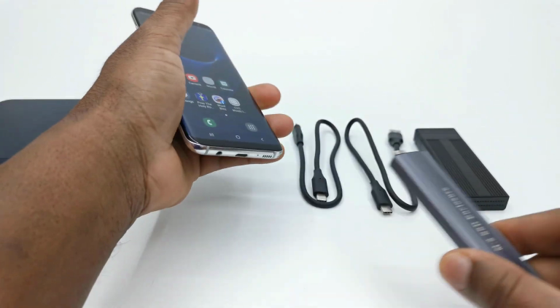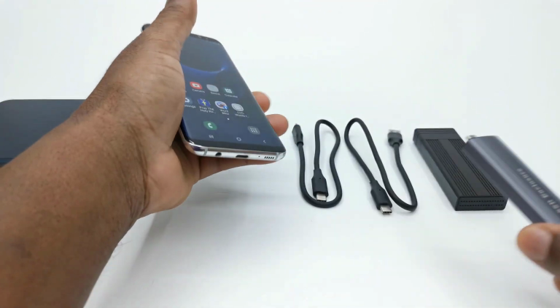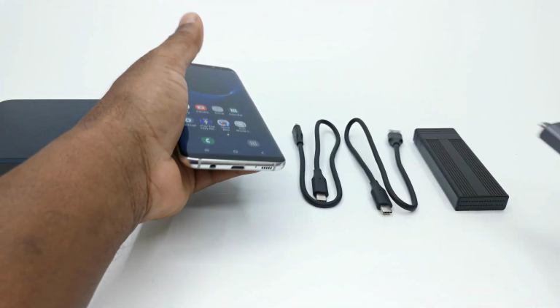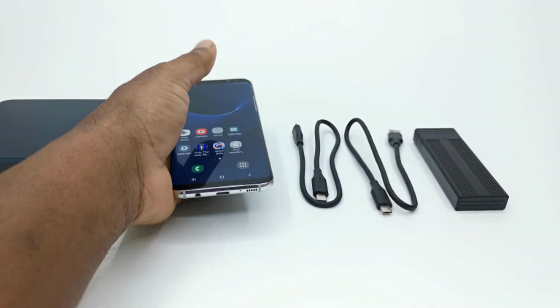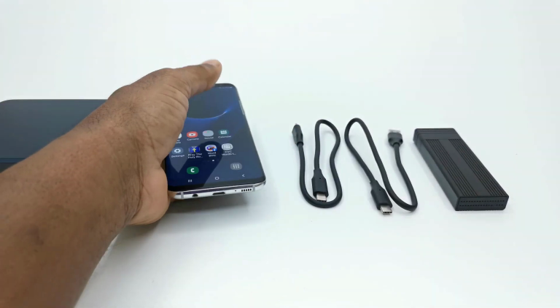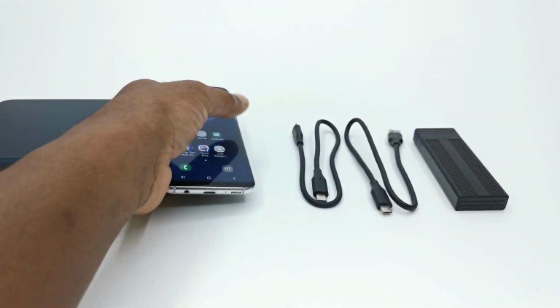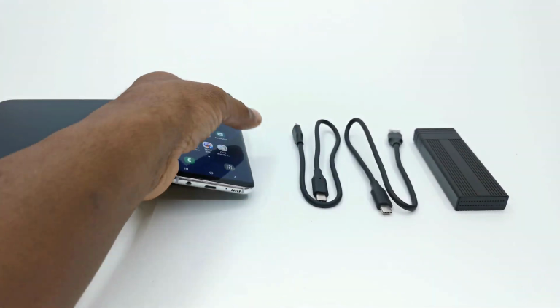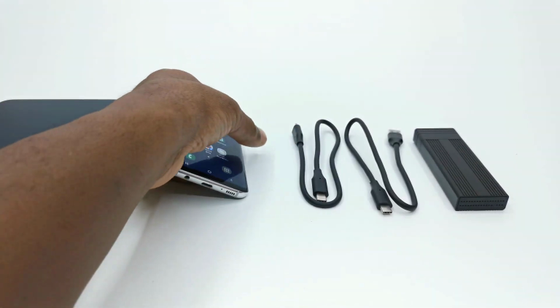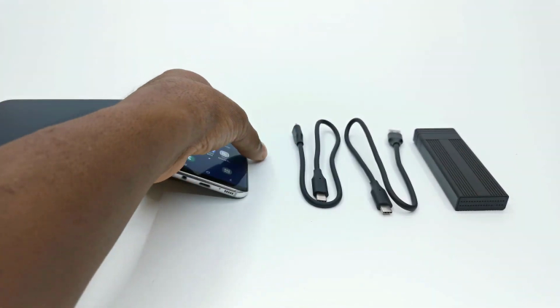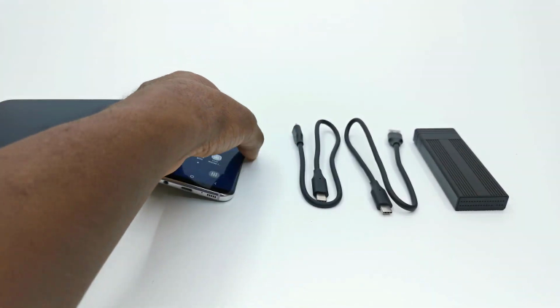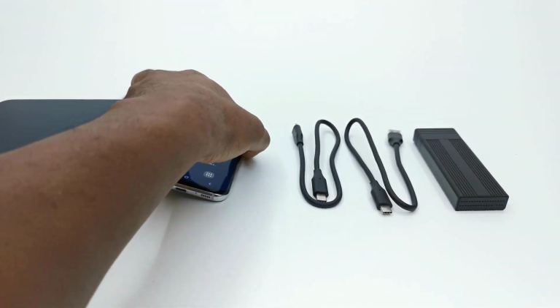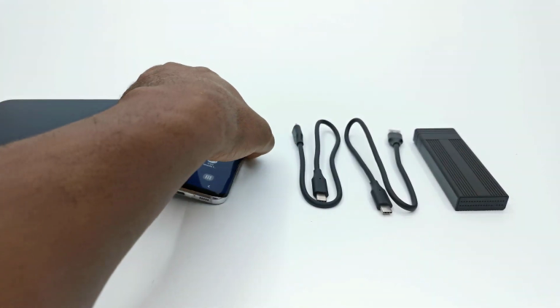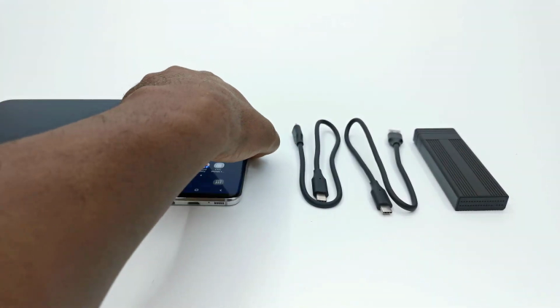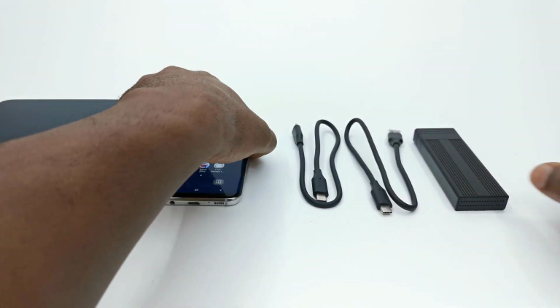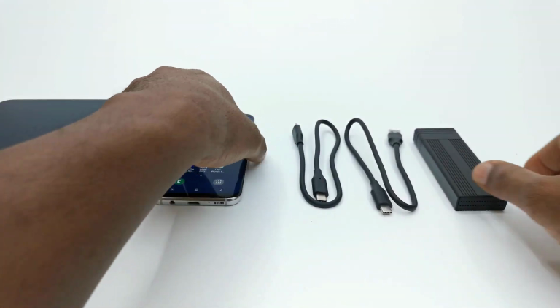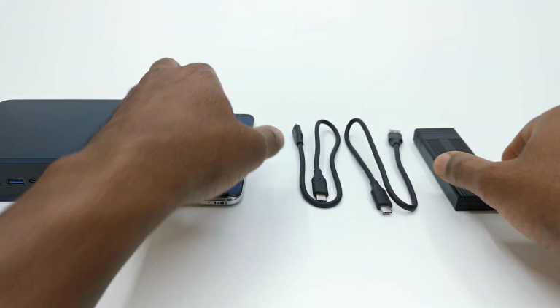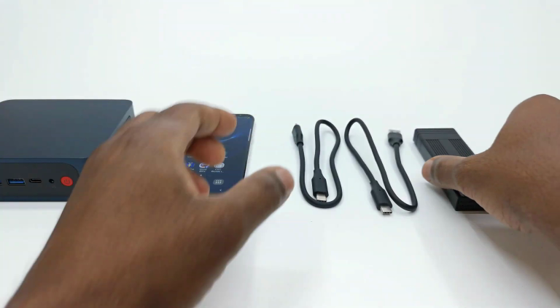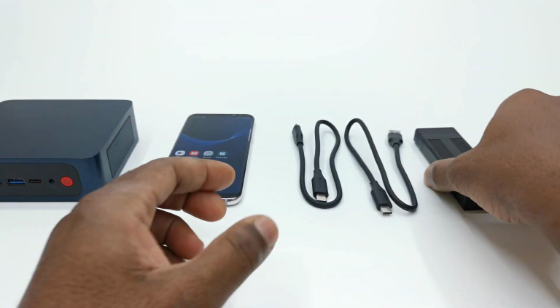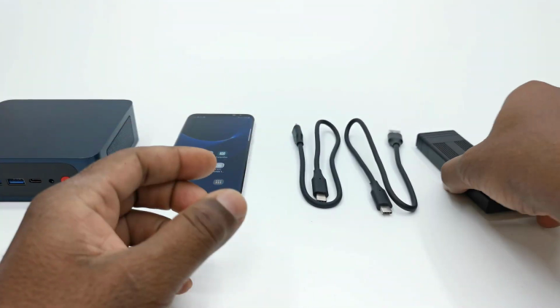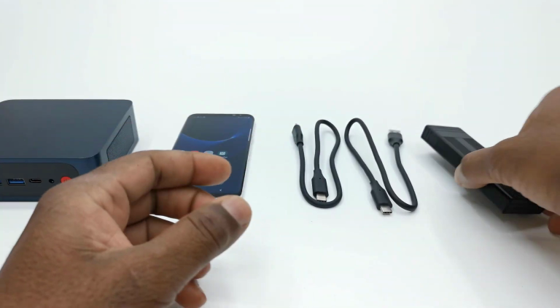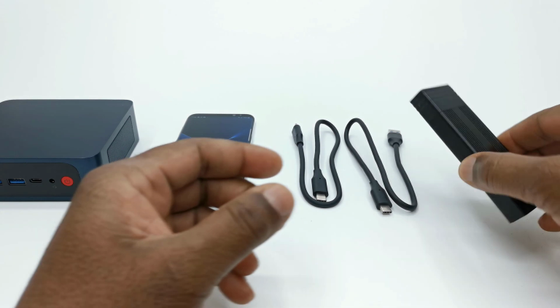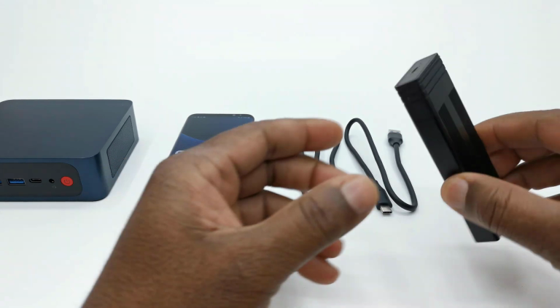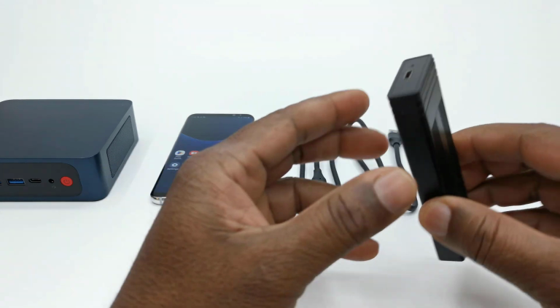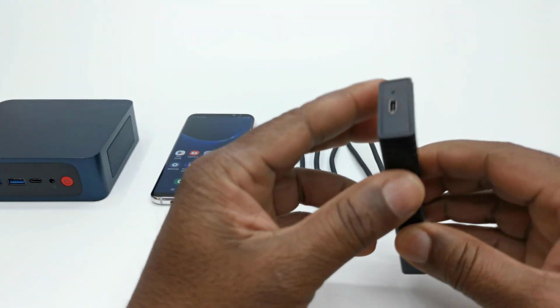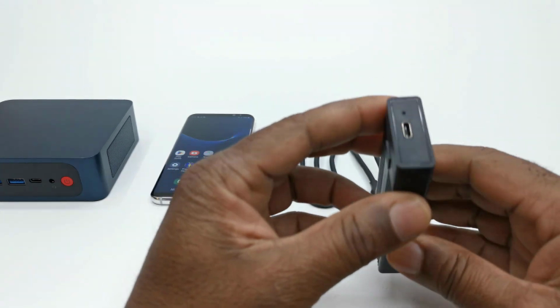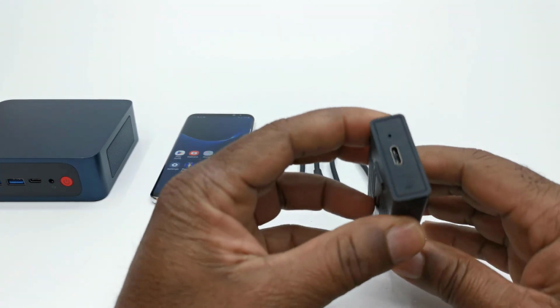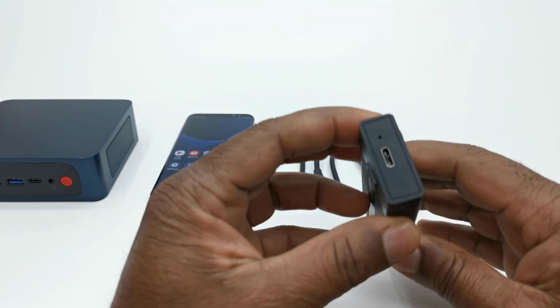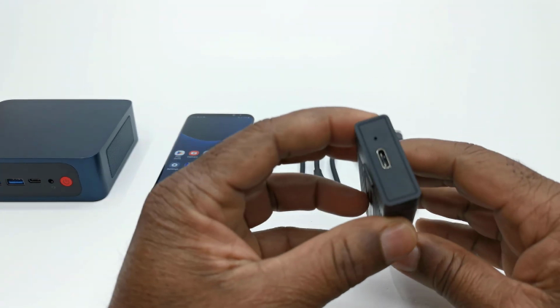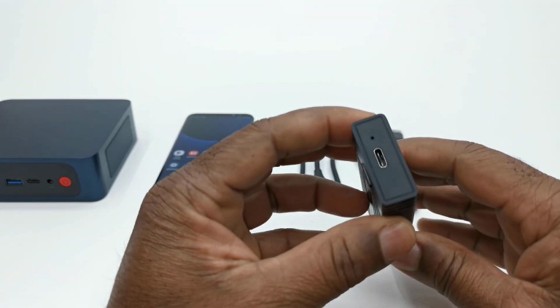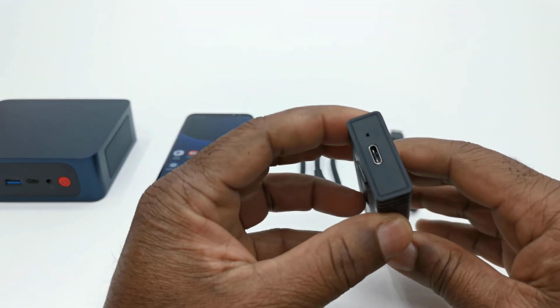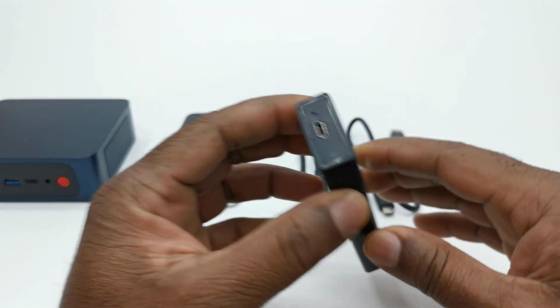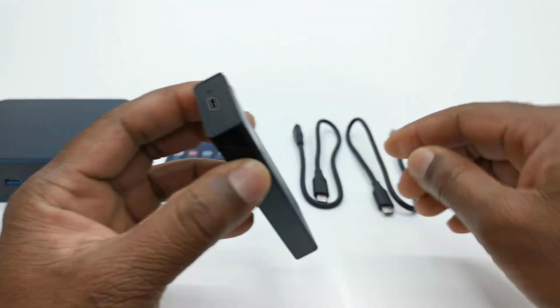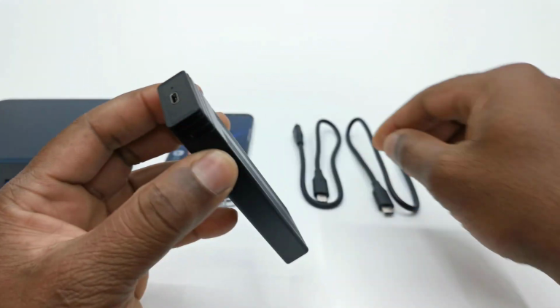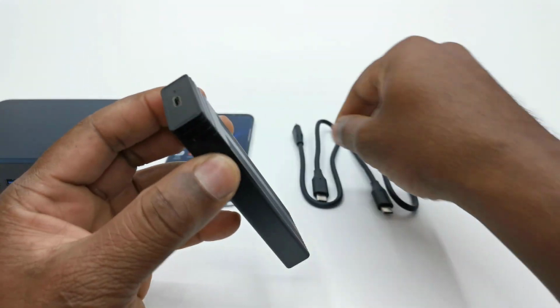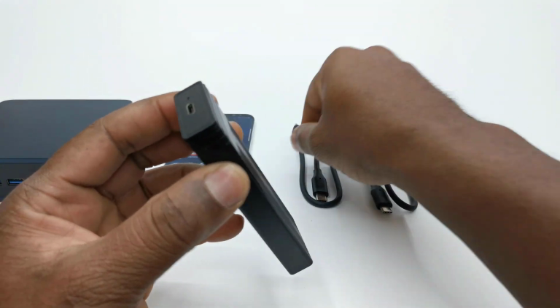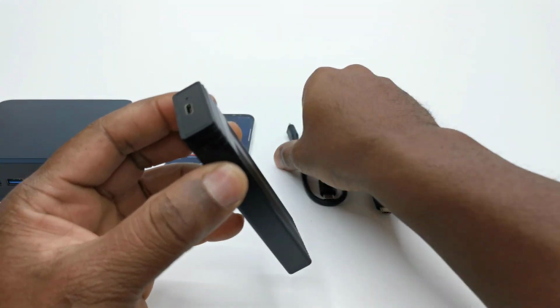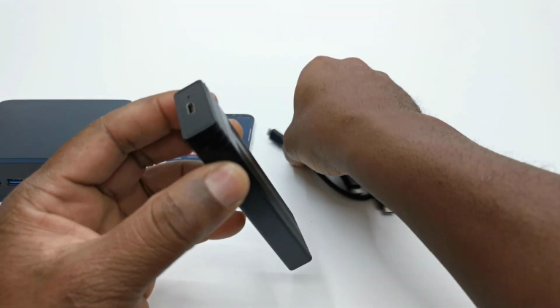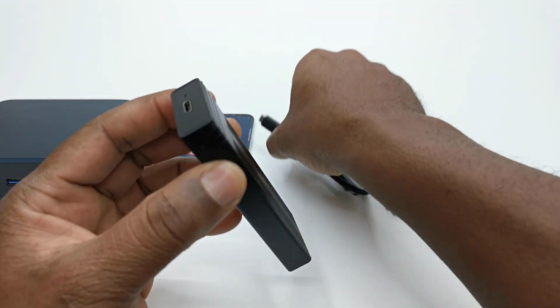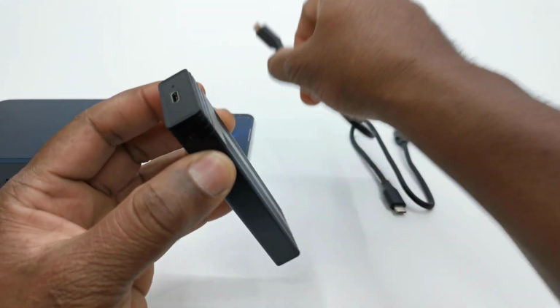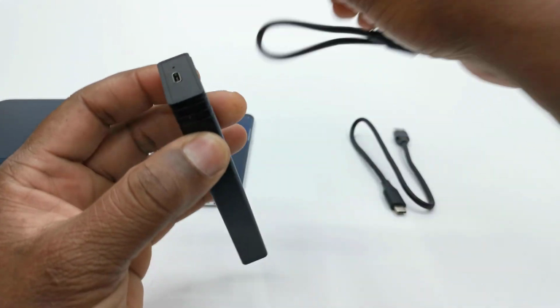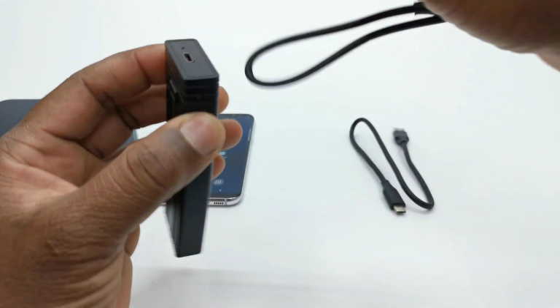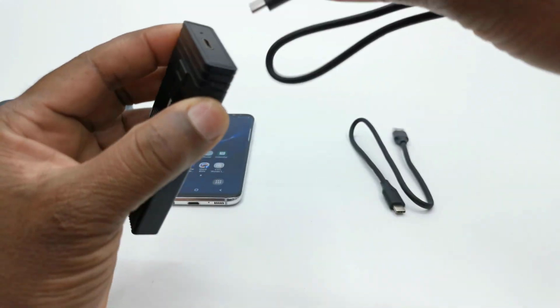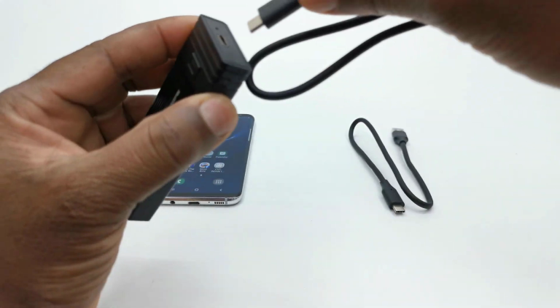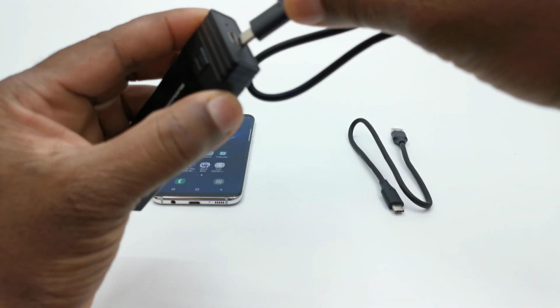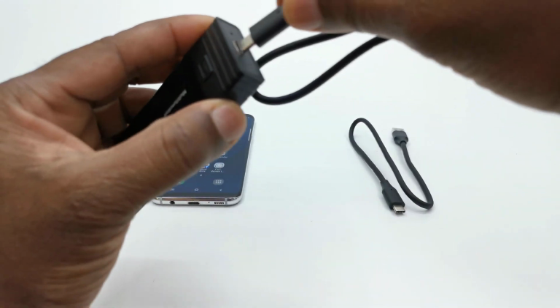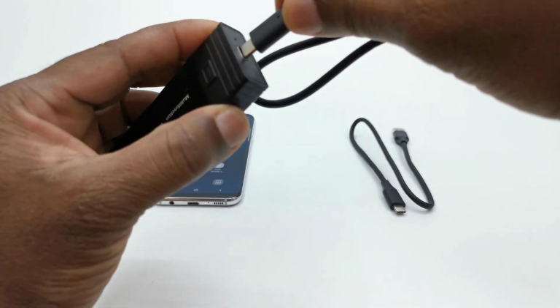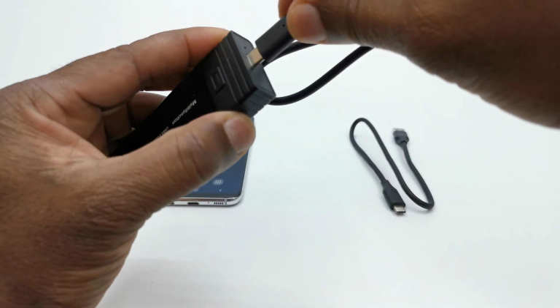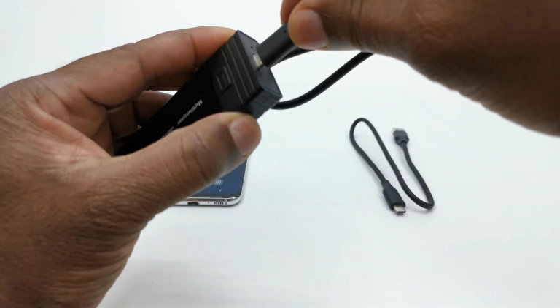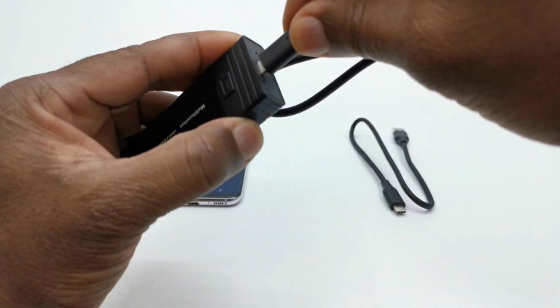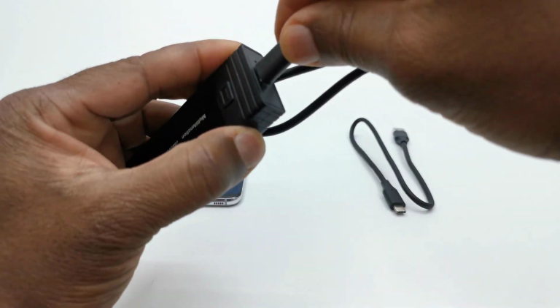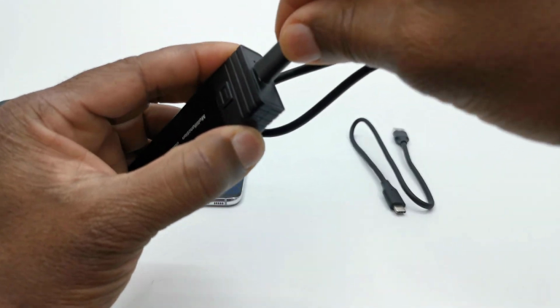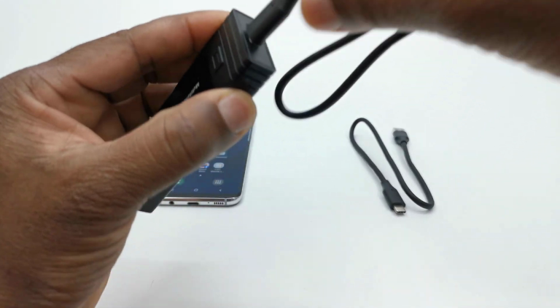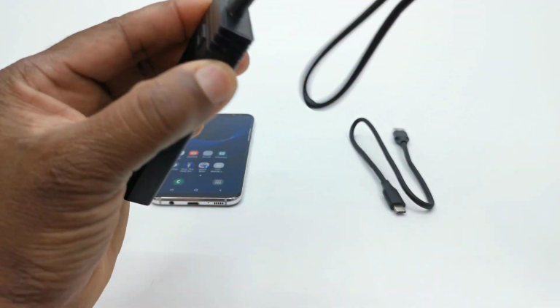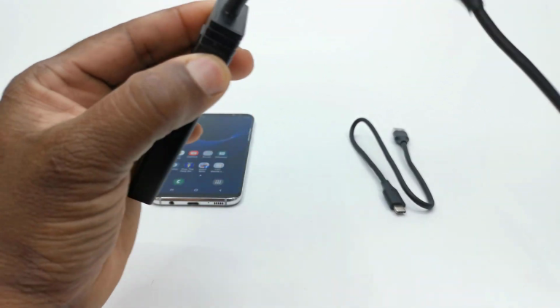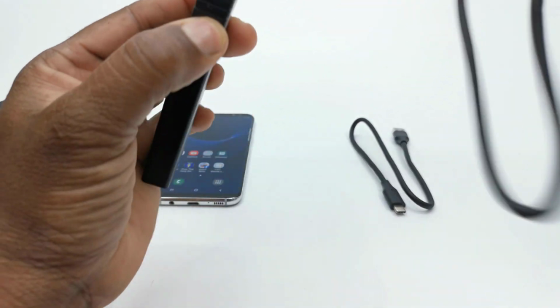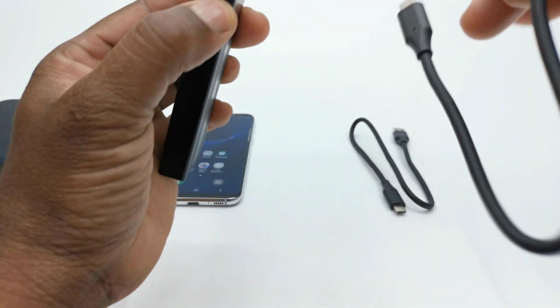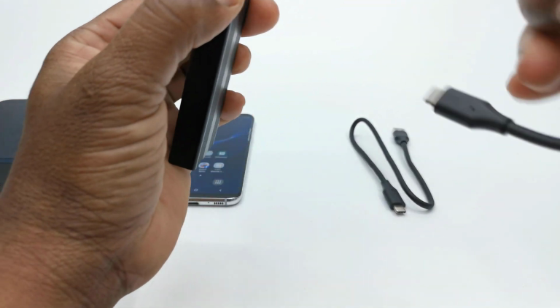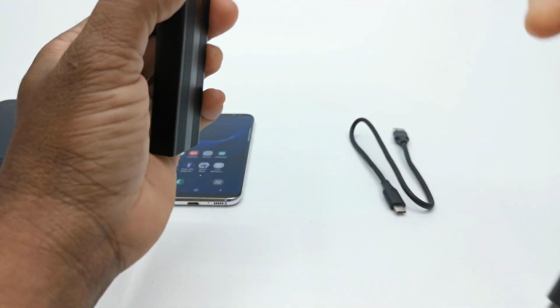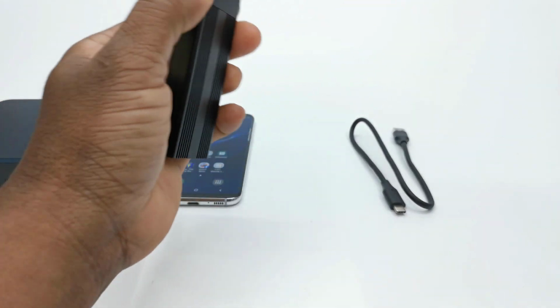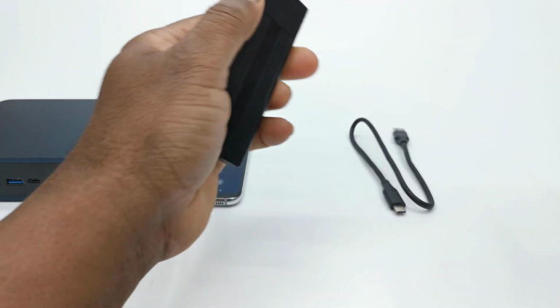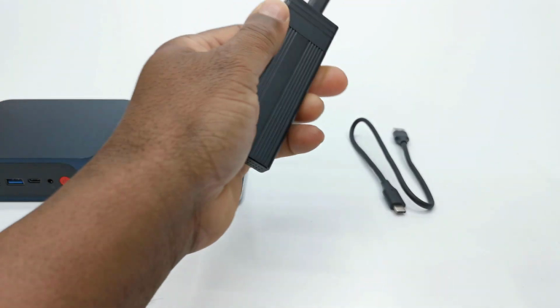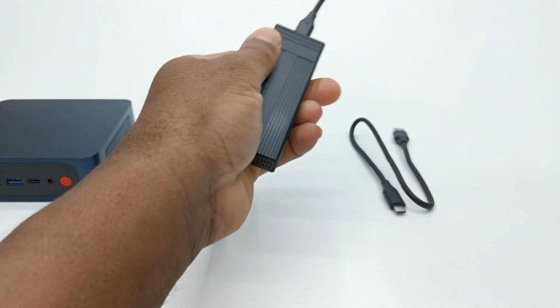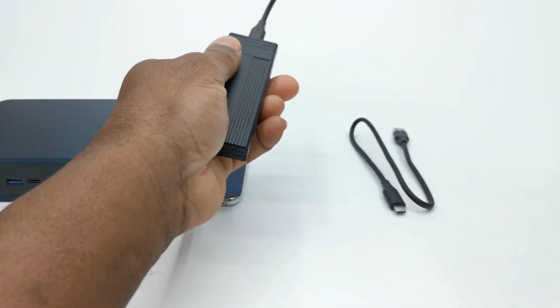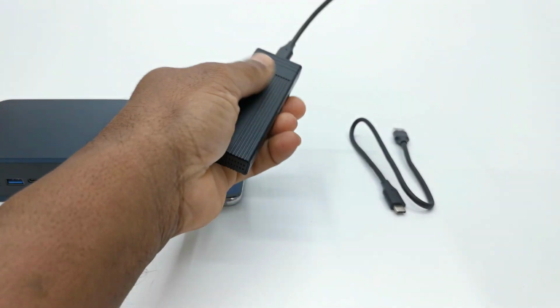In this model, they solved that issue by implementing a female USB Type-C port and included a pair of cables to provide flexibility.